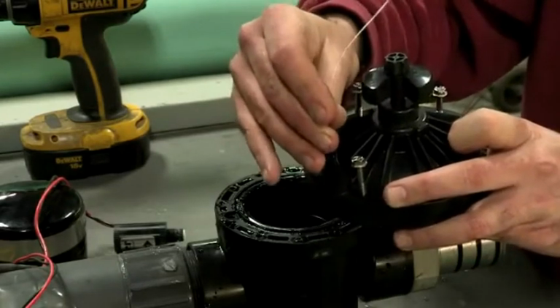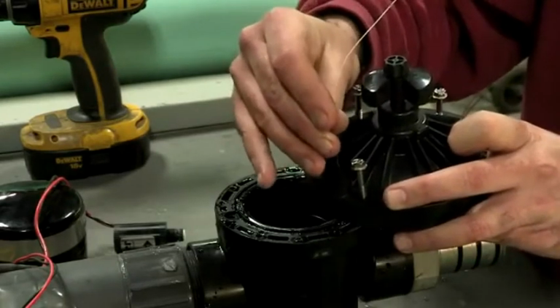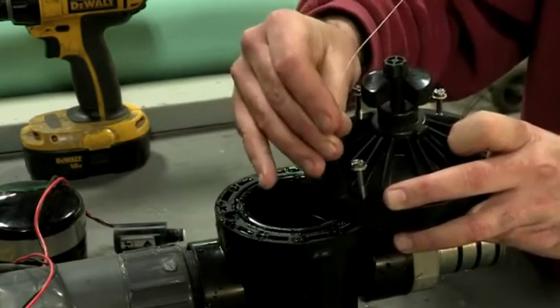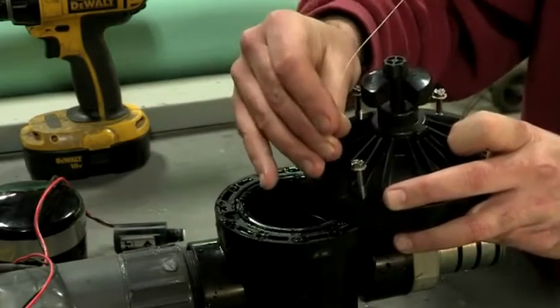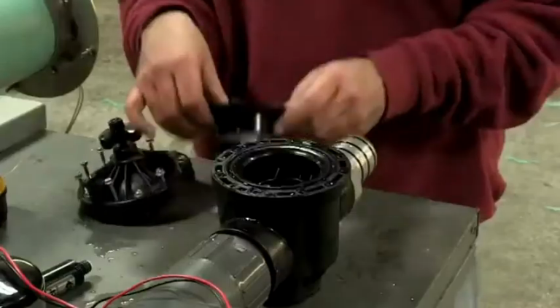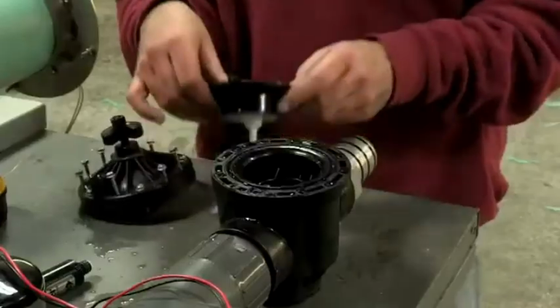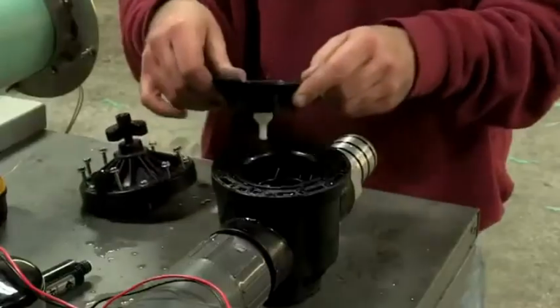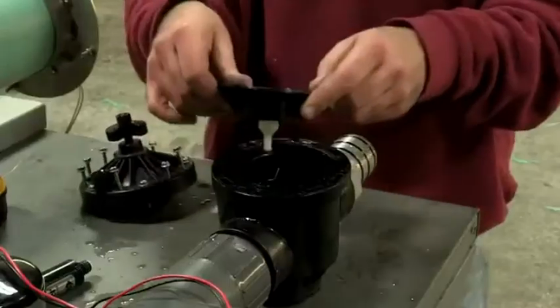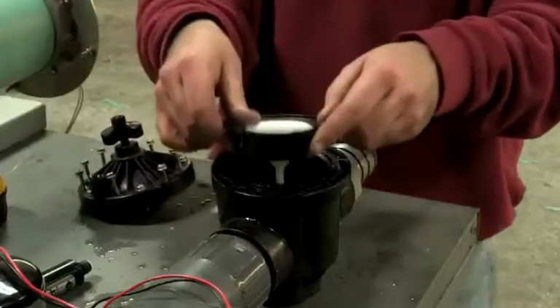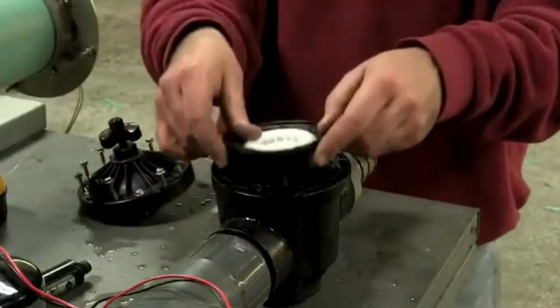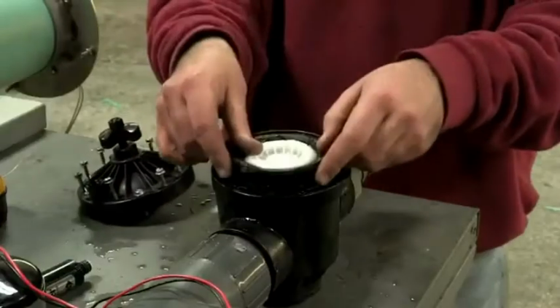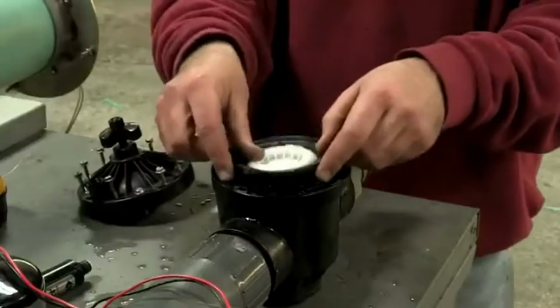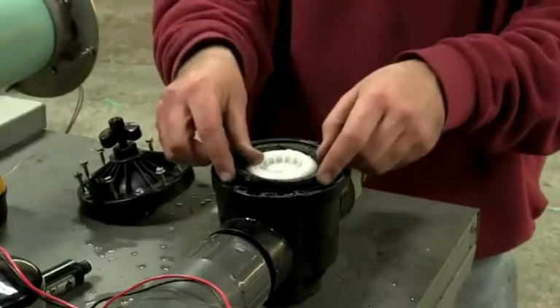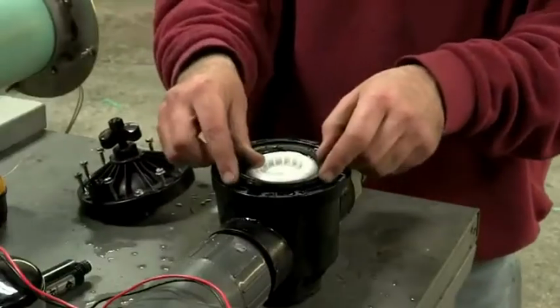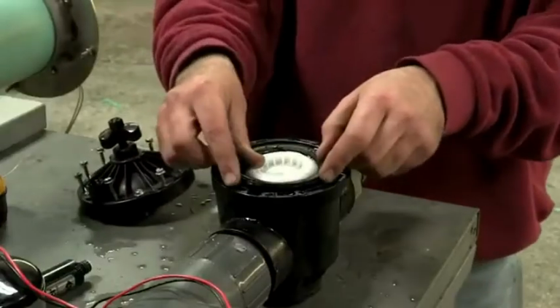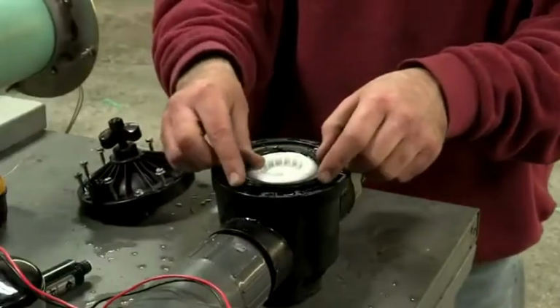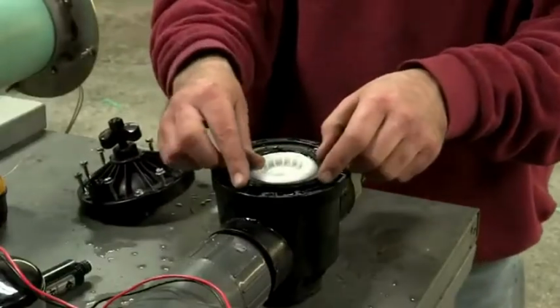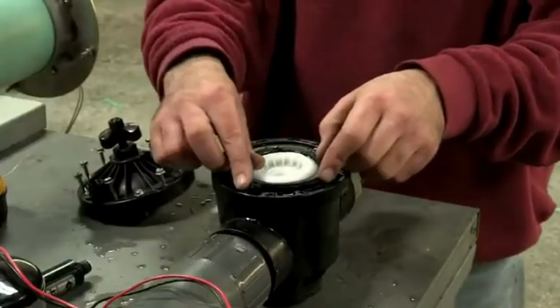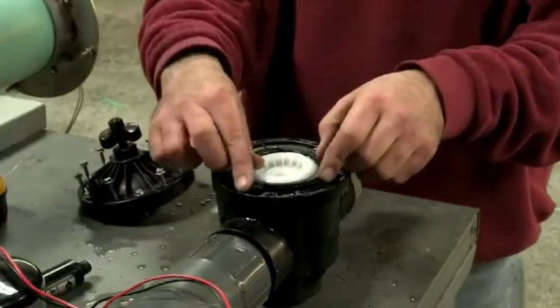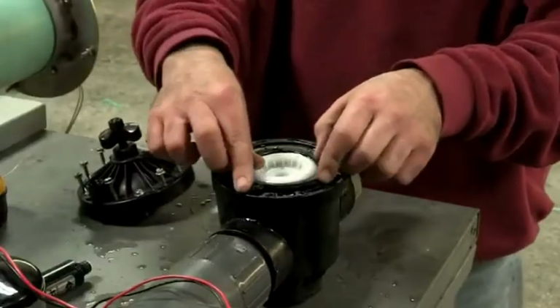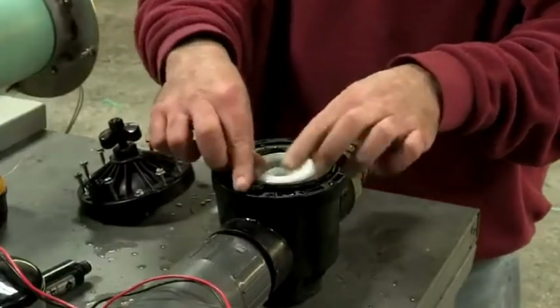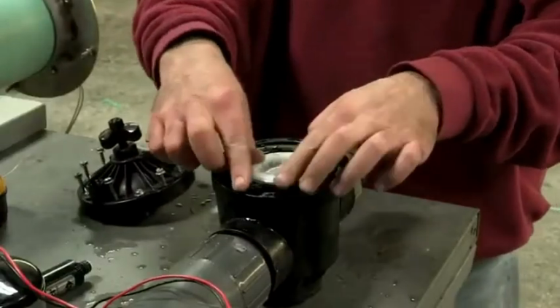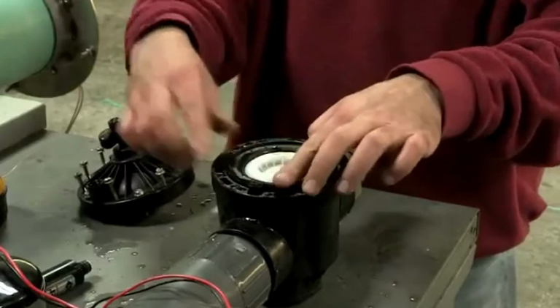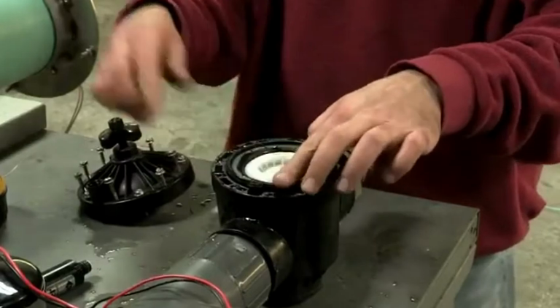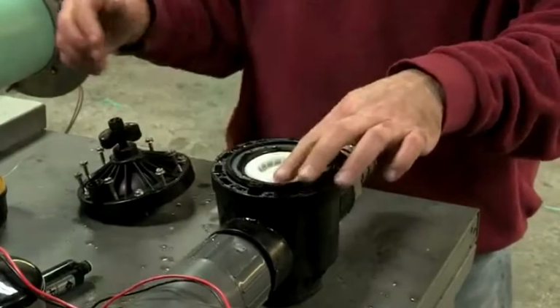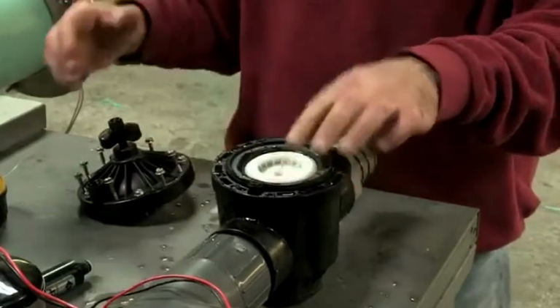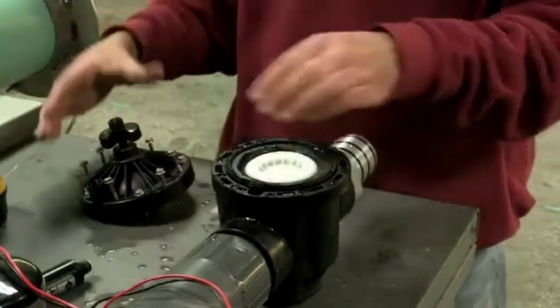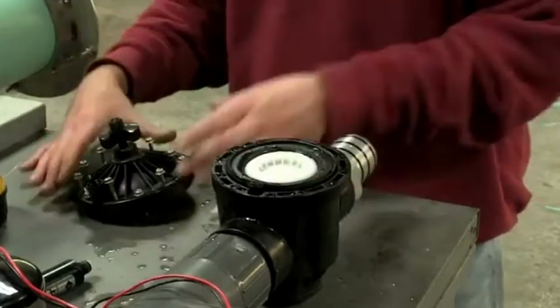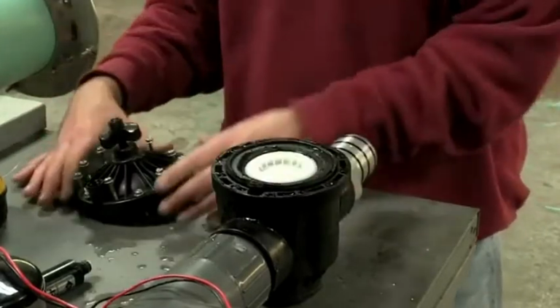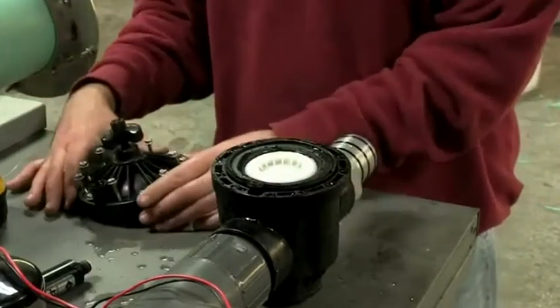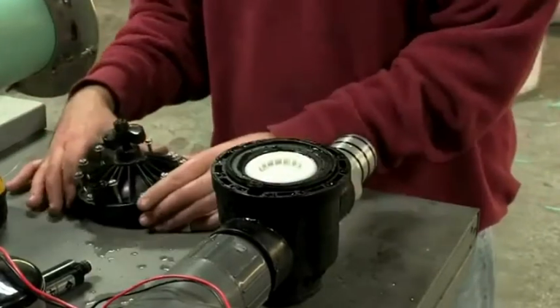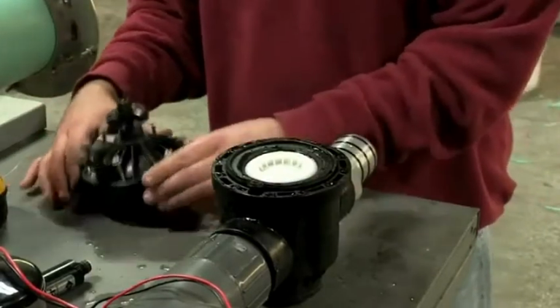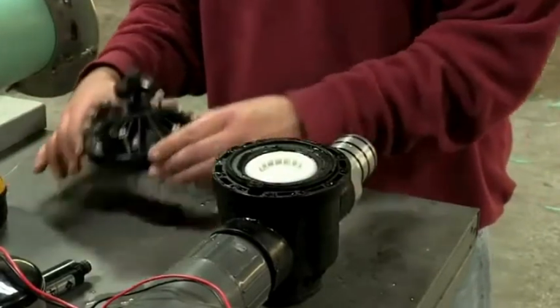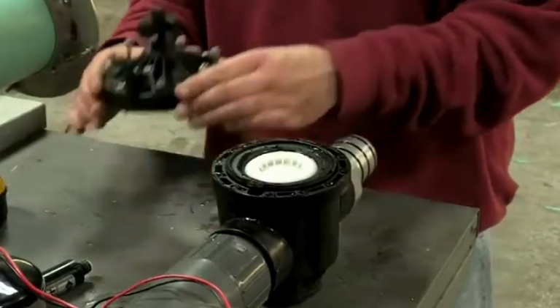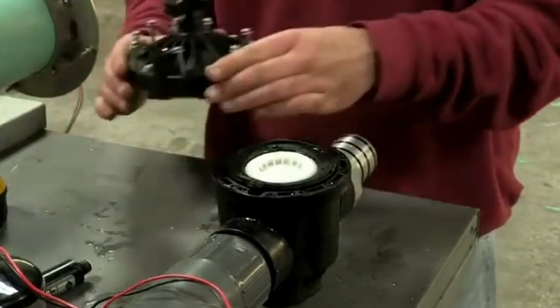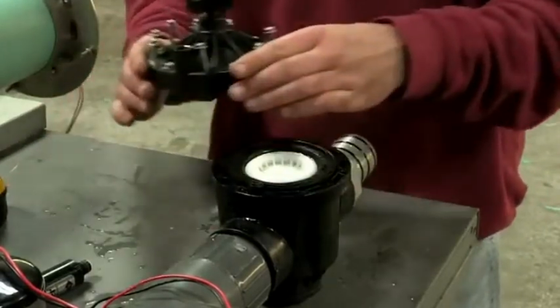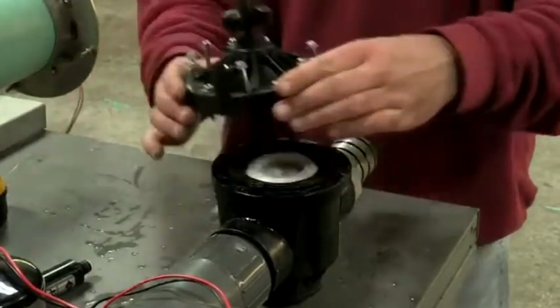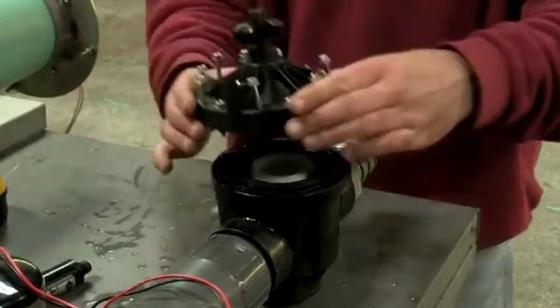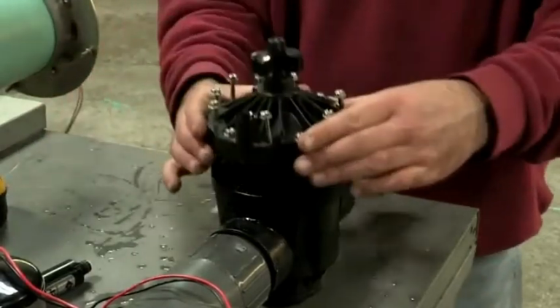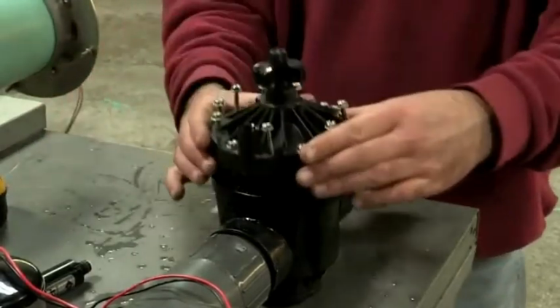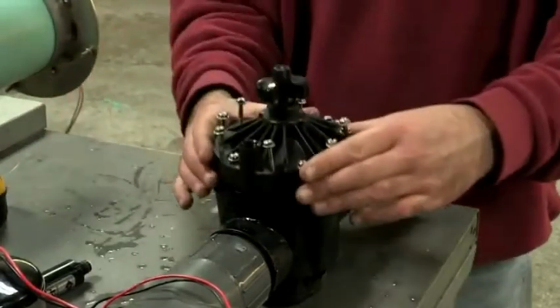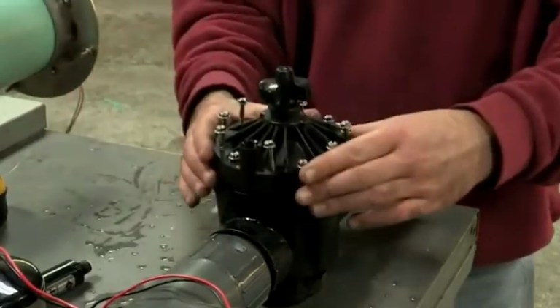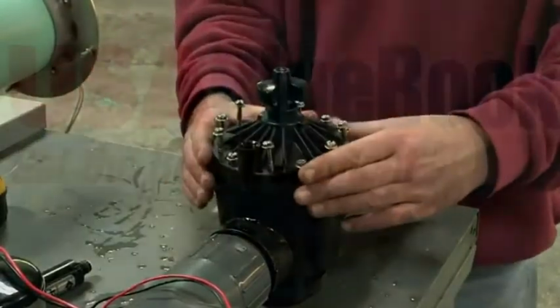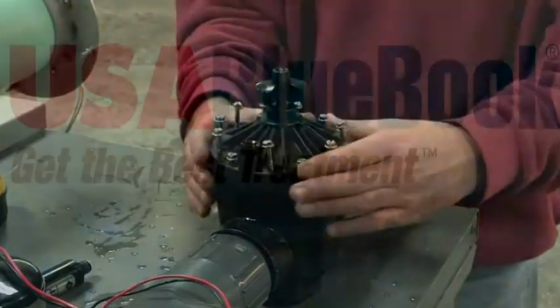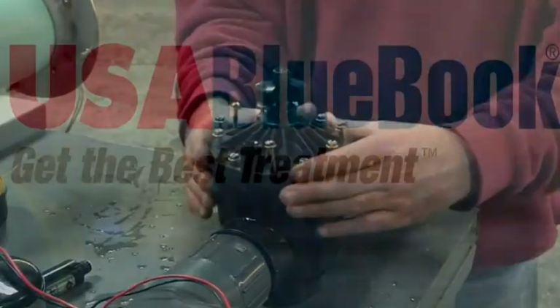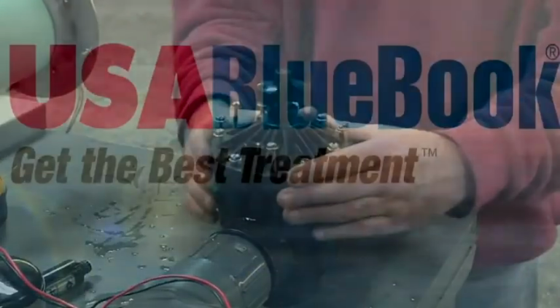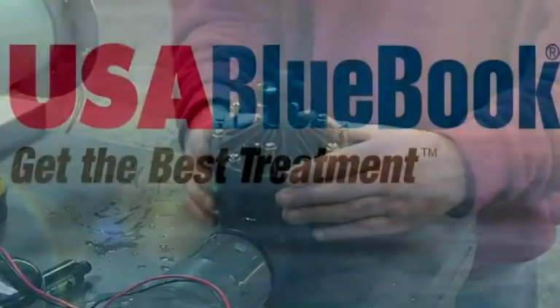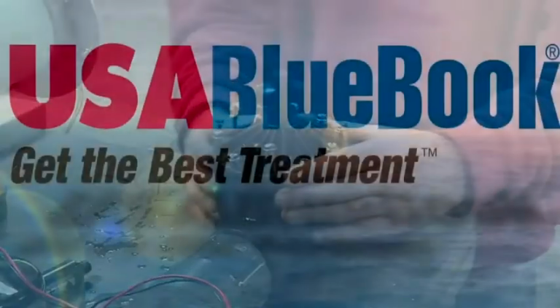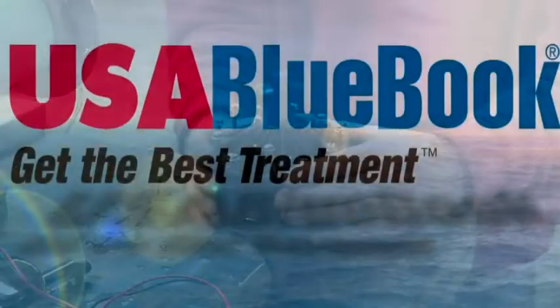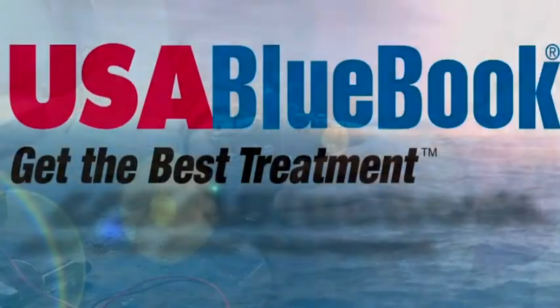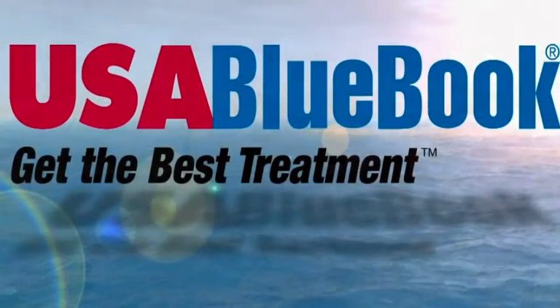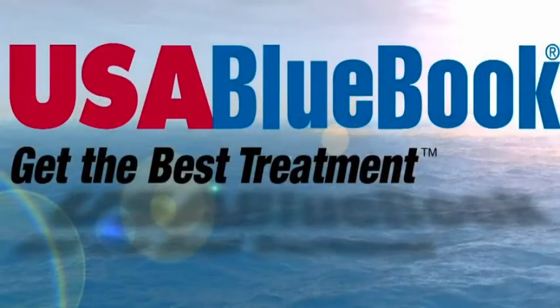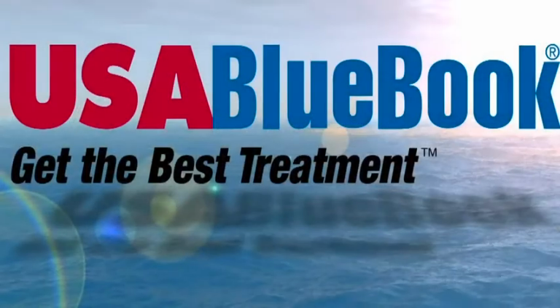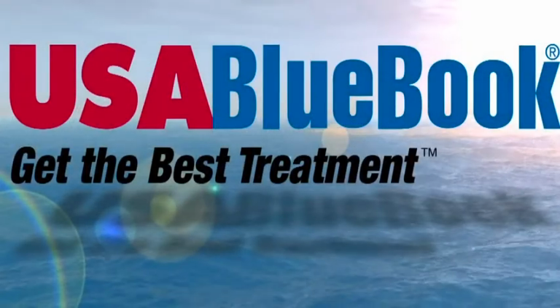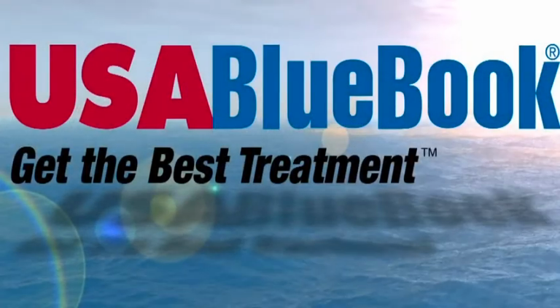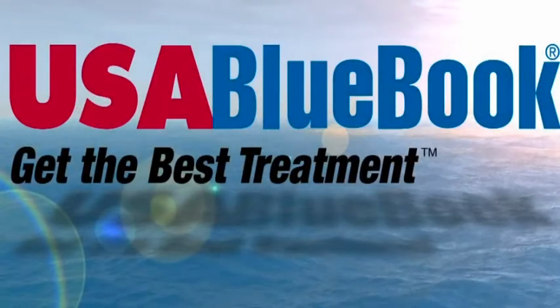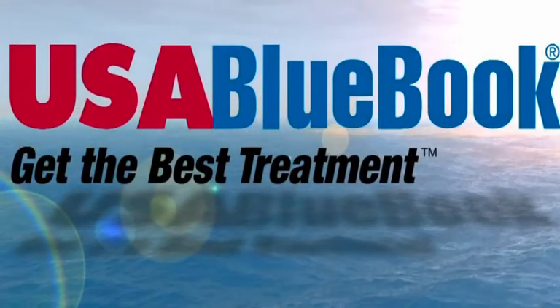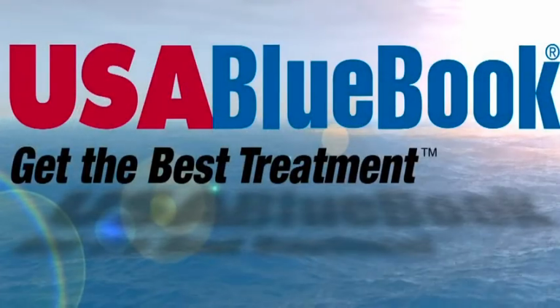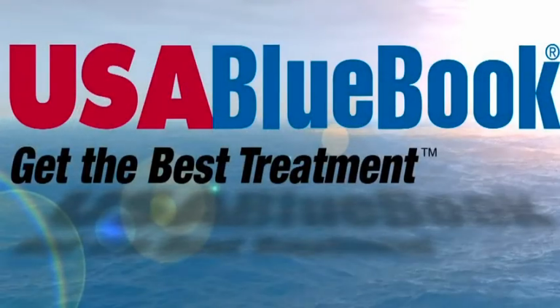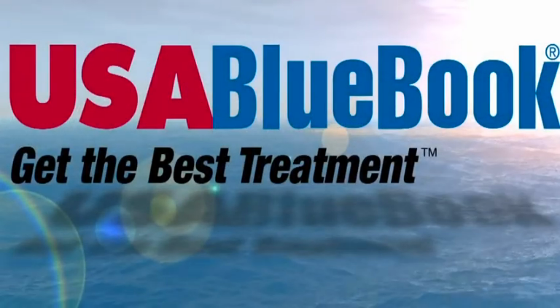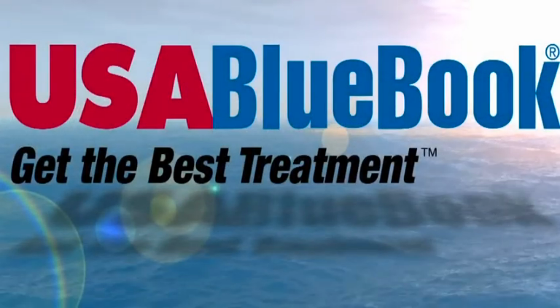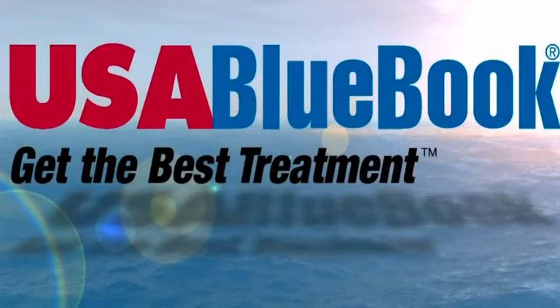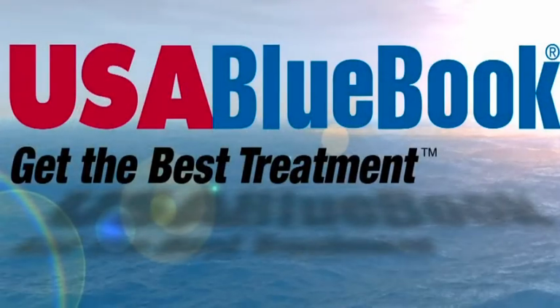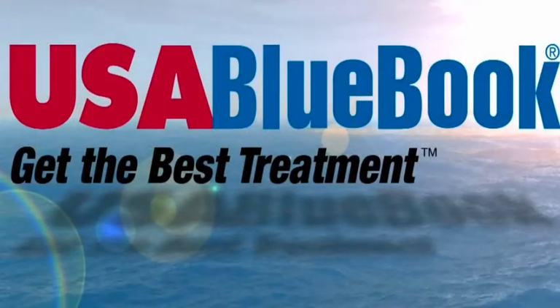Once clean, reassemble the unit making sure to line up the diaphragm tab with the seat.